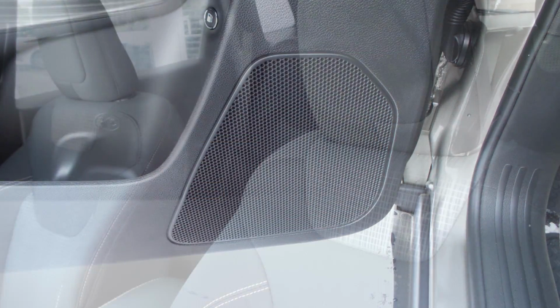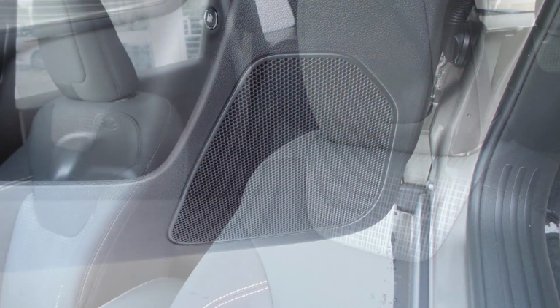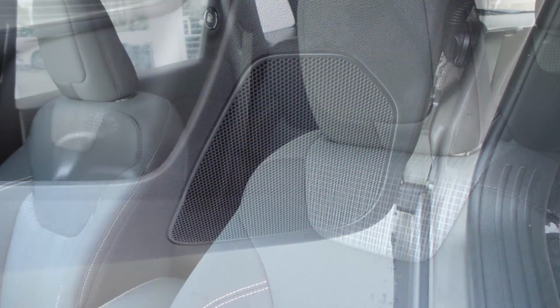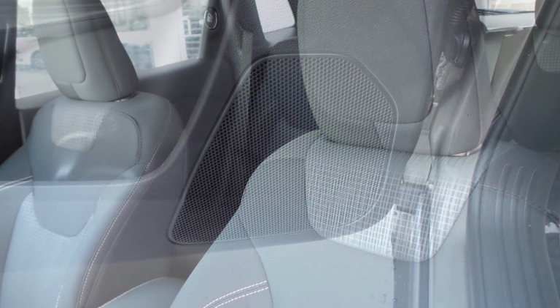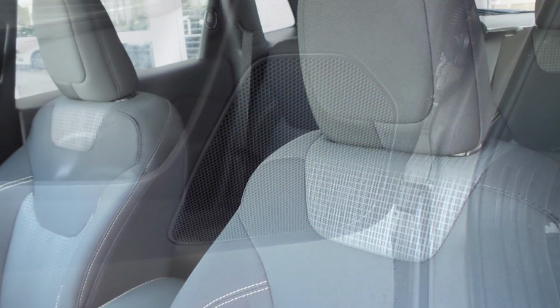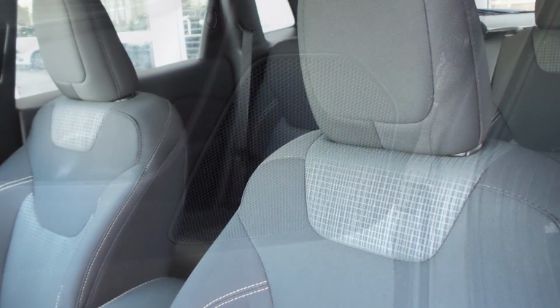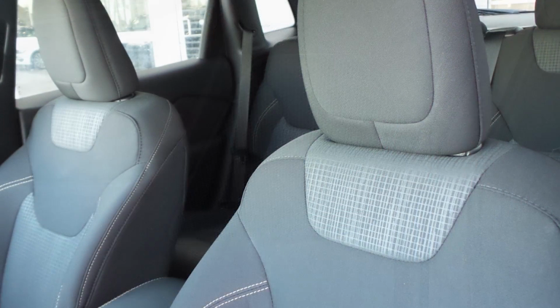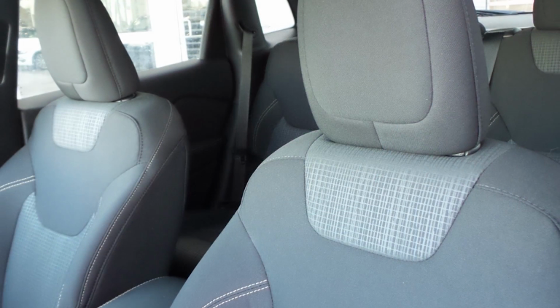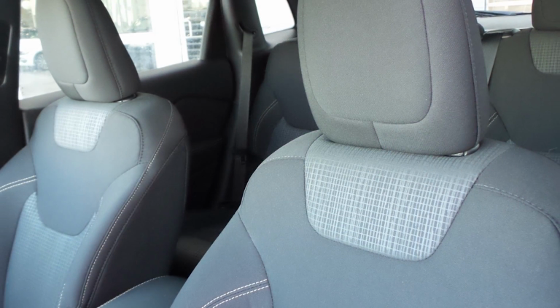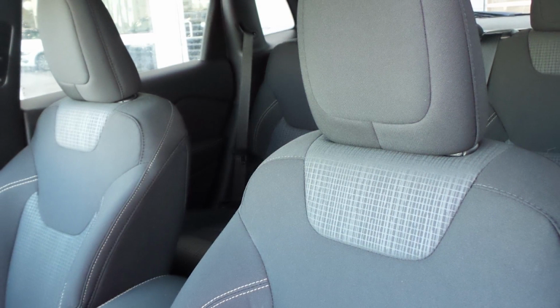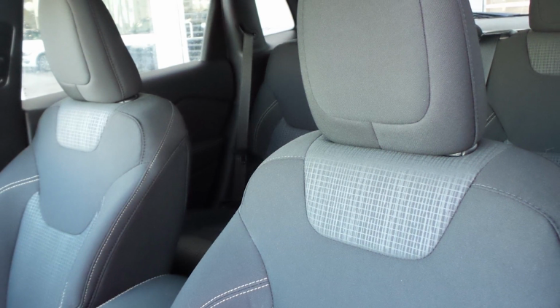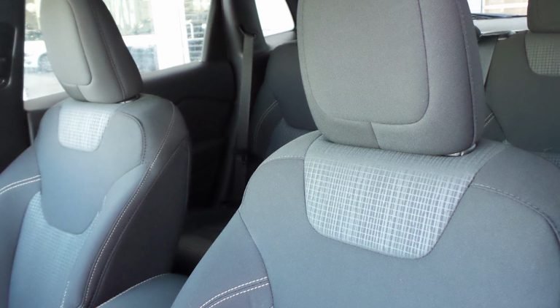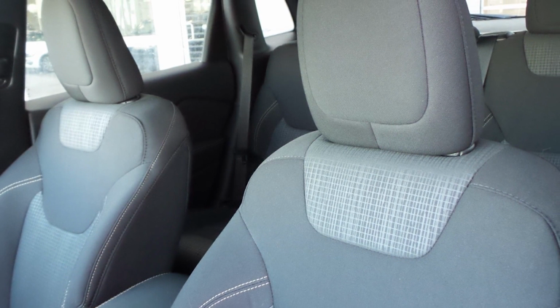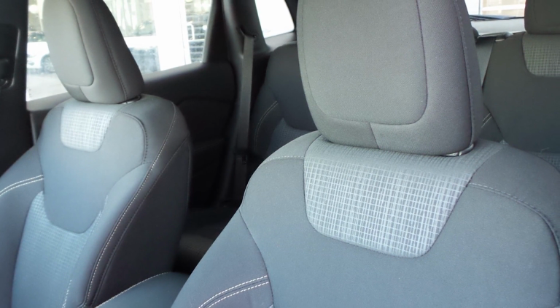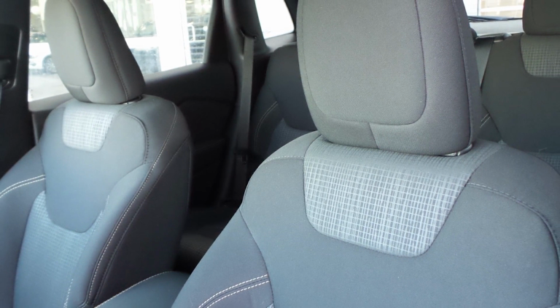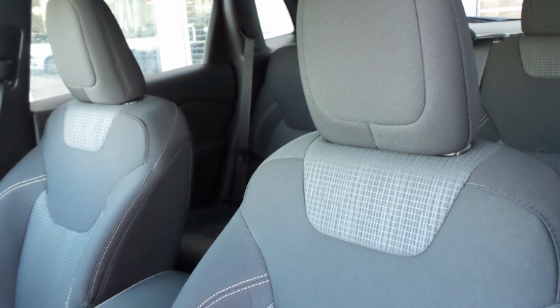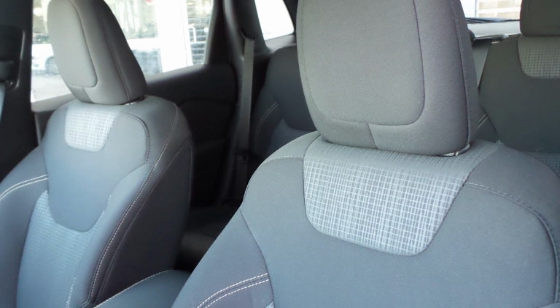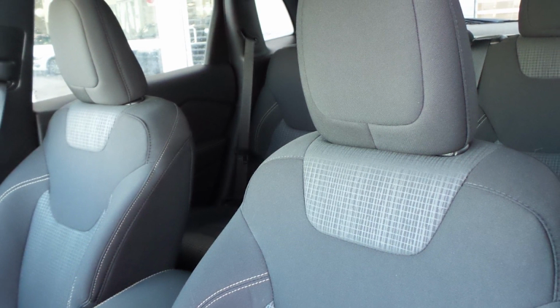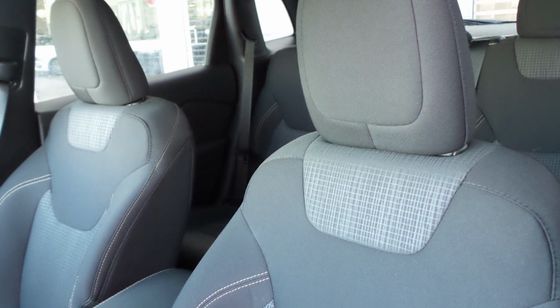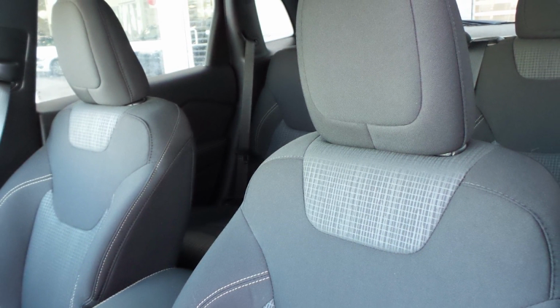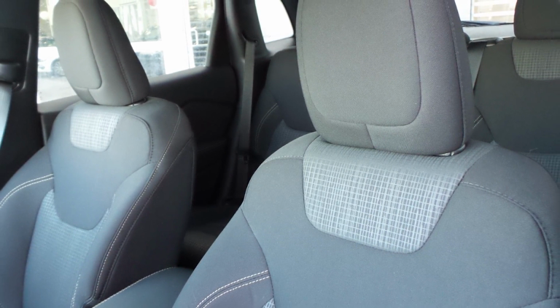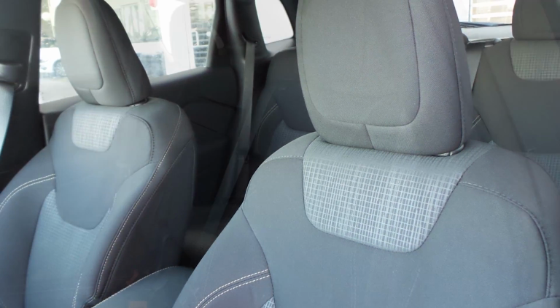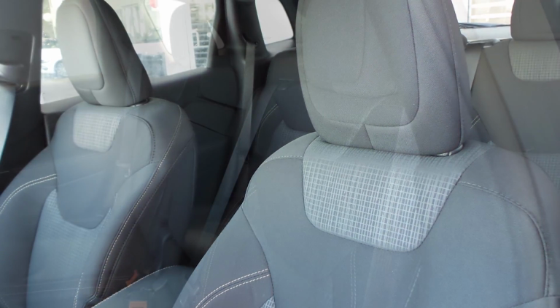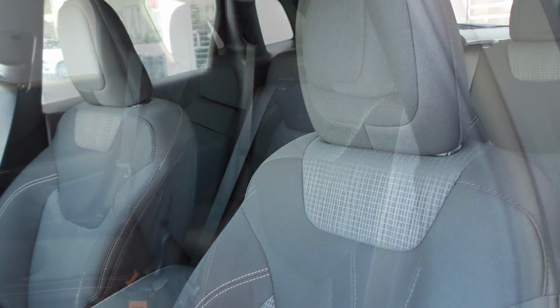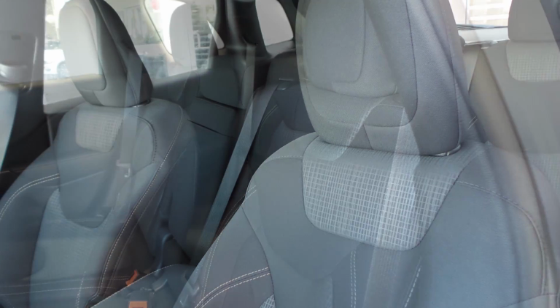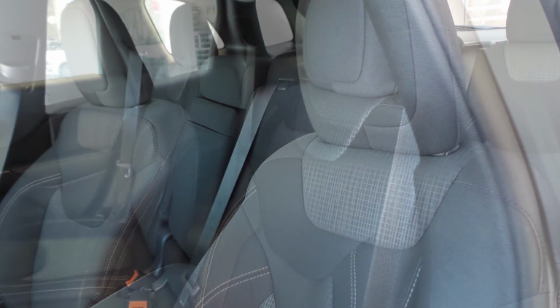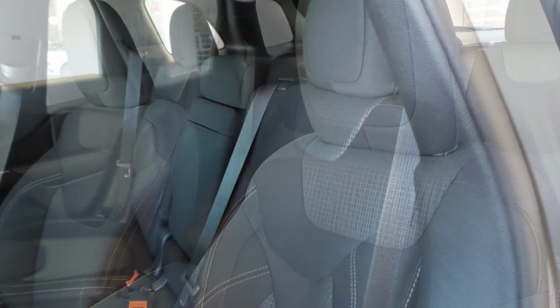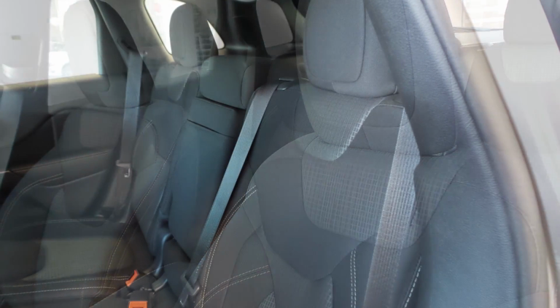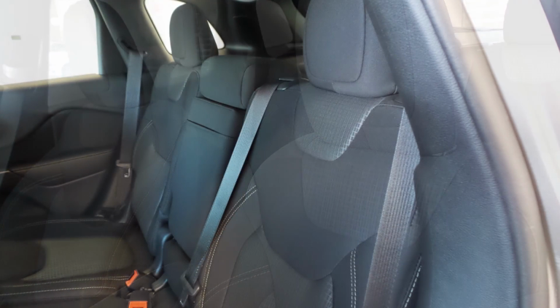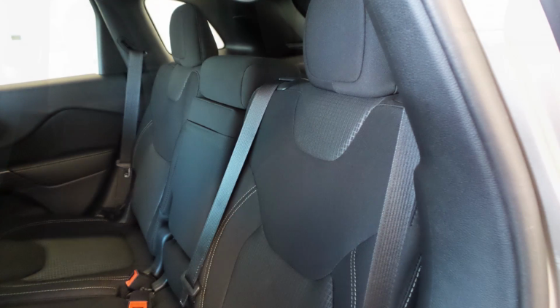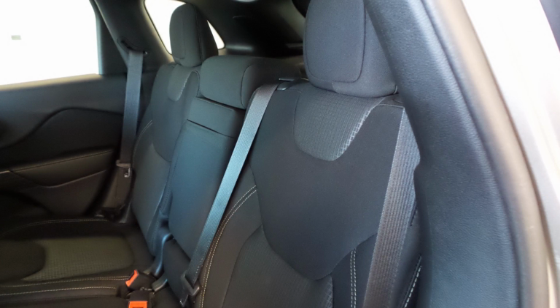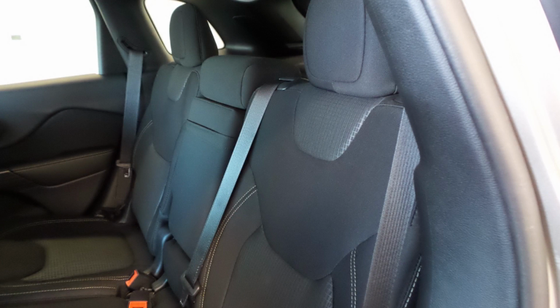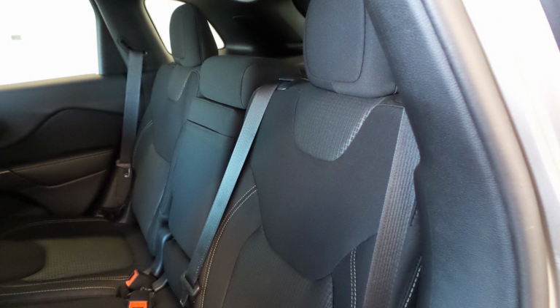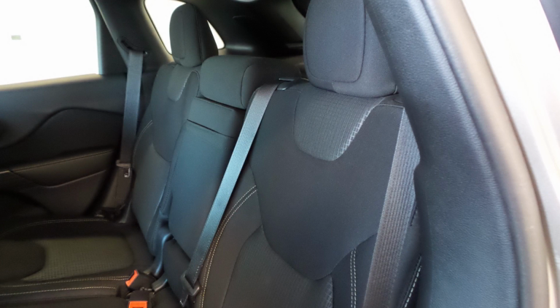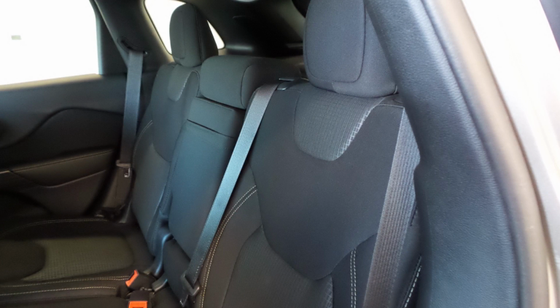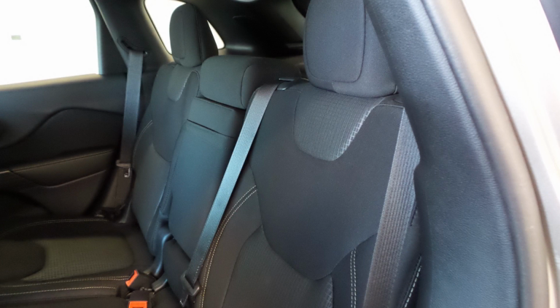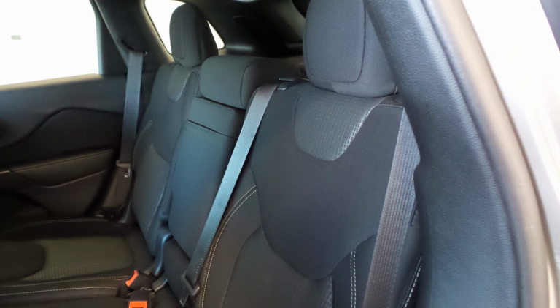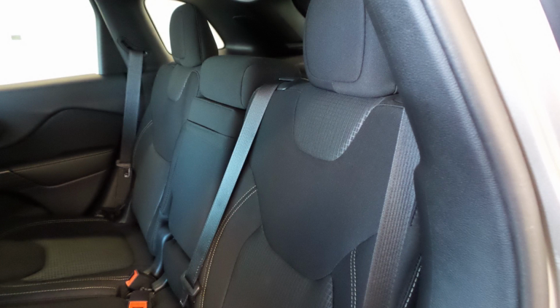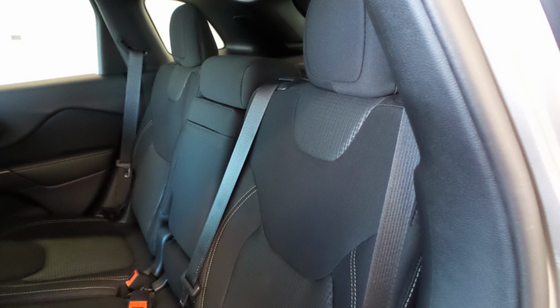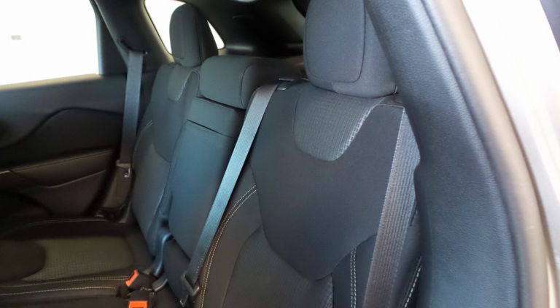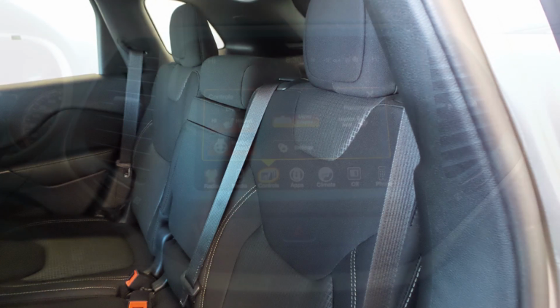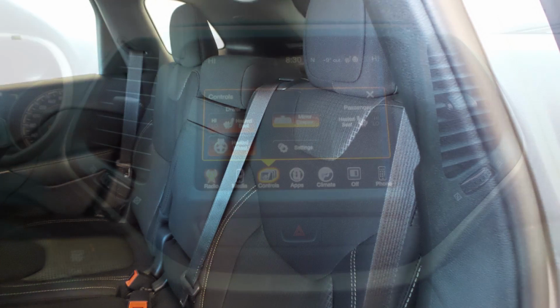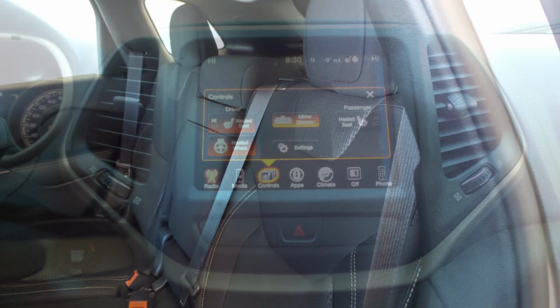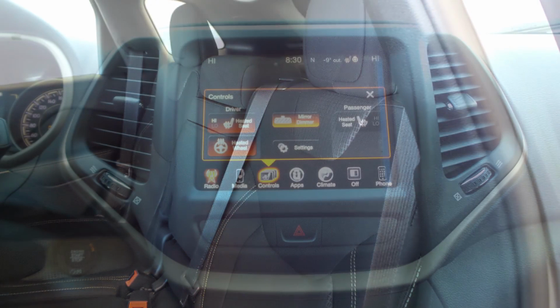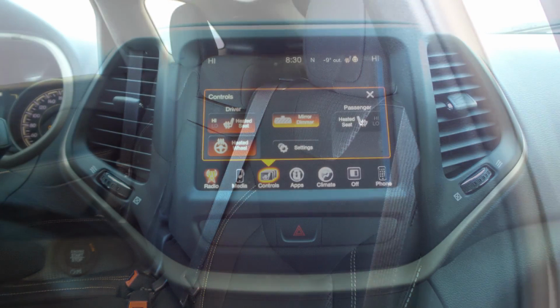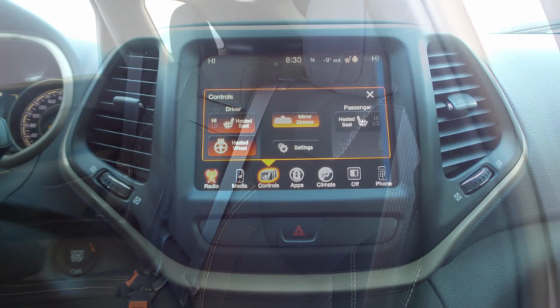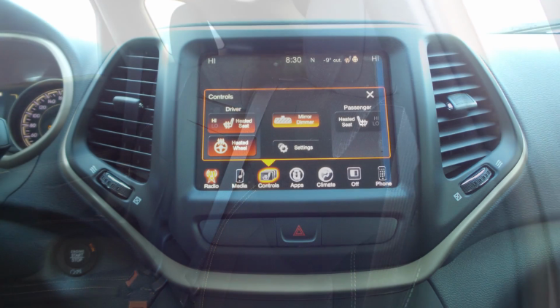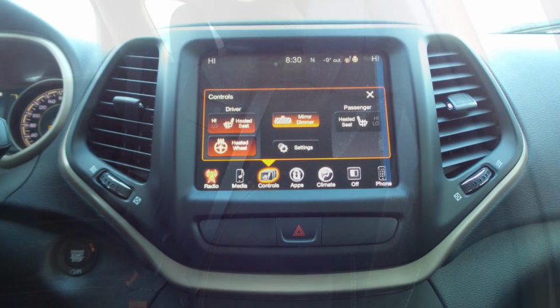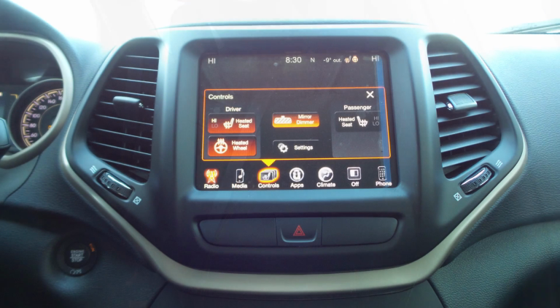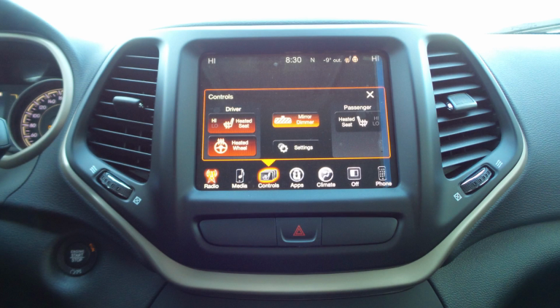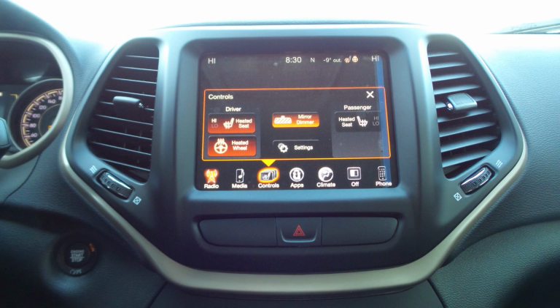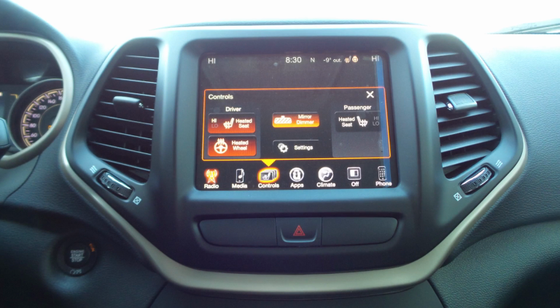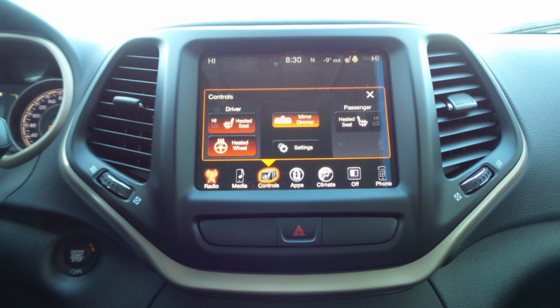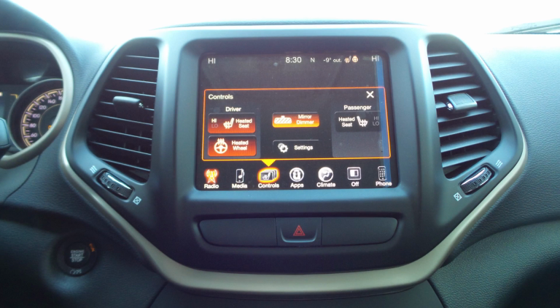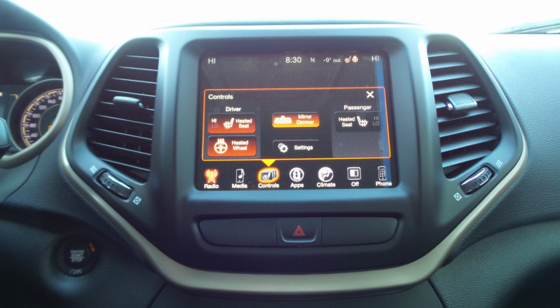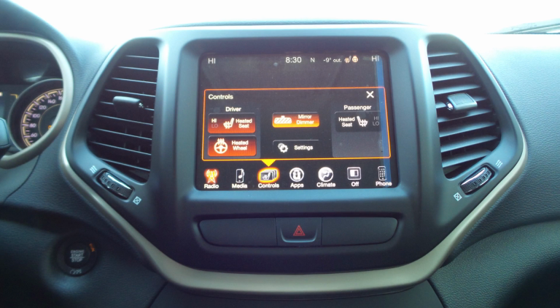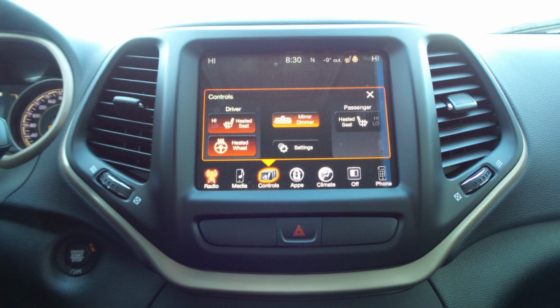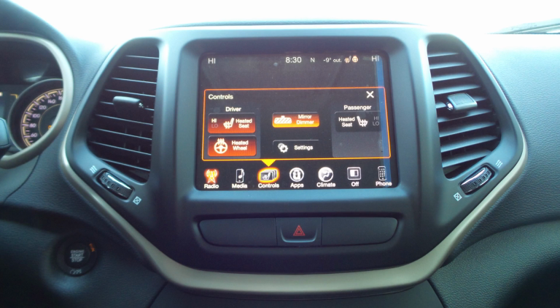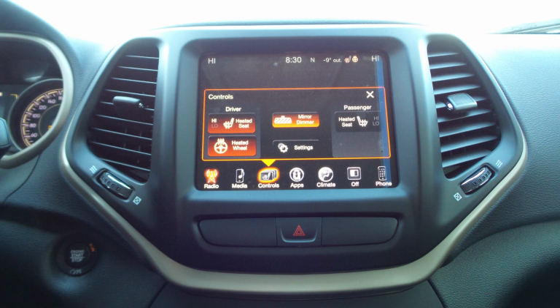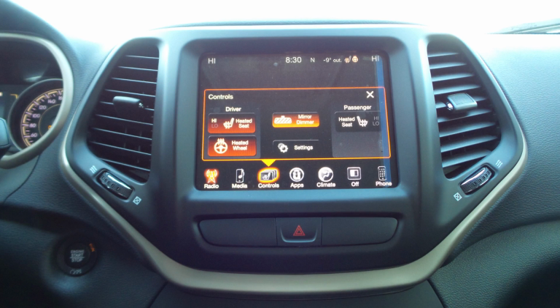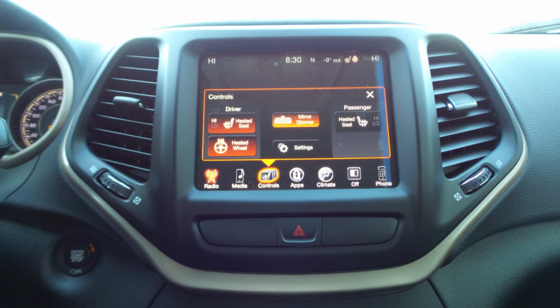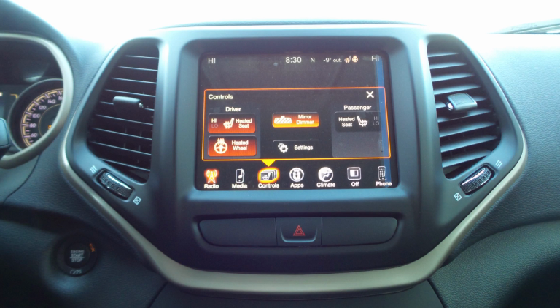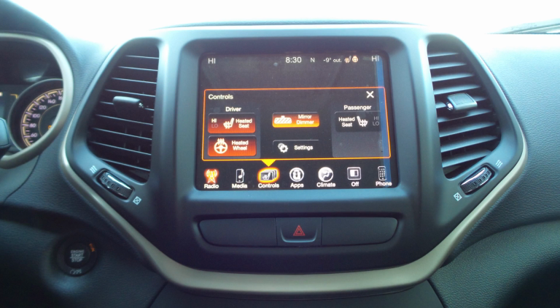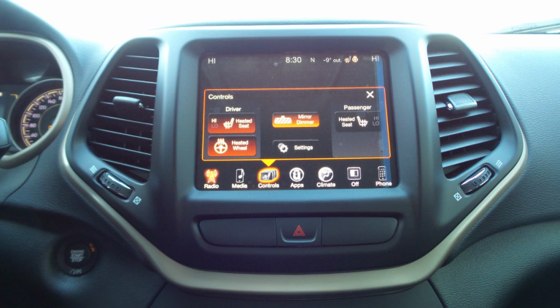Also Pauline, the interior features all cloth seating with premium stitching and rear folding seats. As well, the front seats and steering wheel are heated.